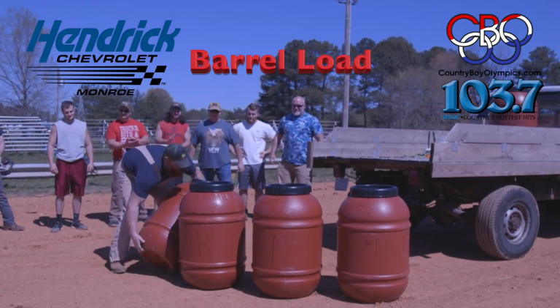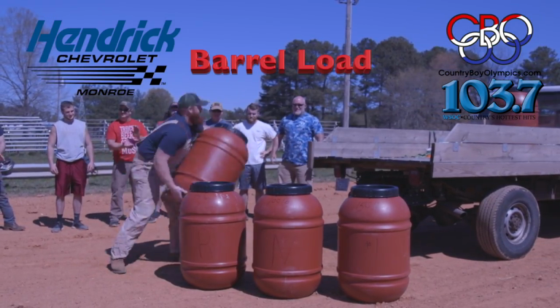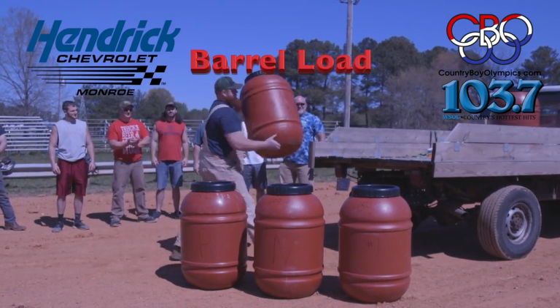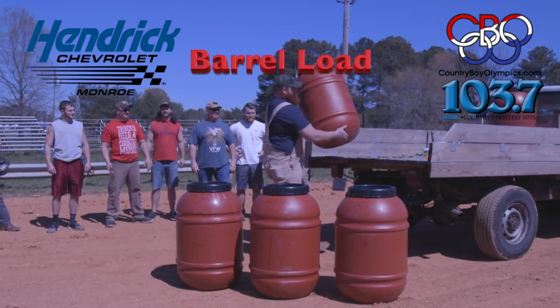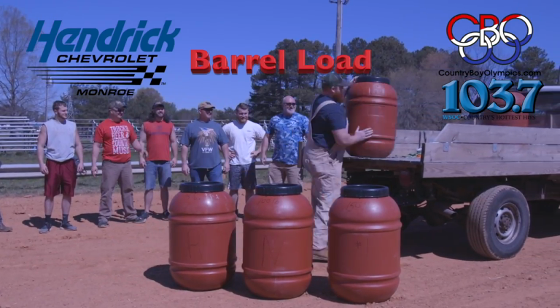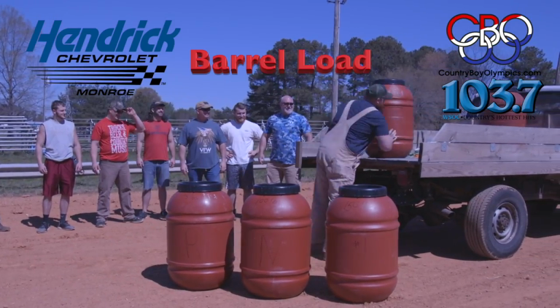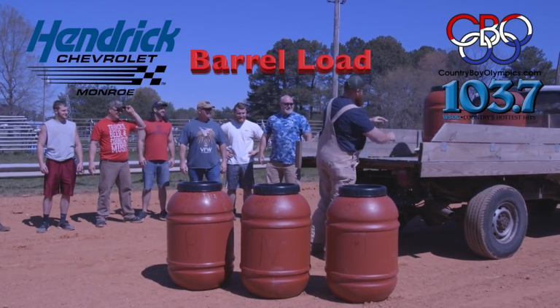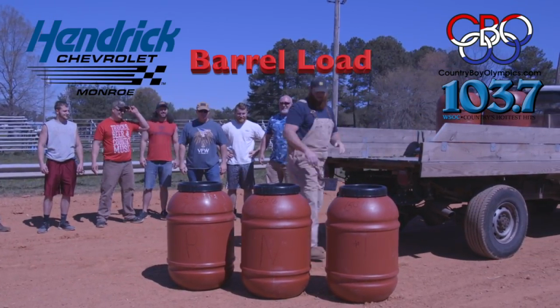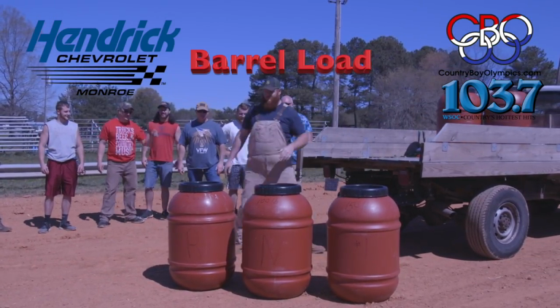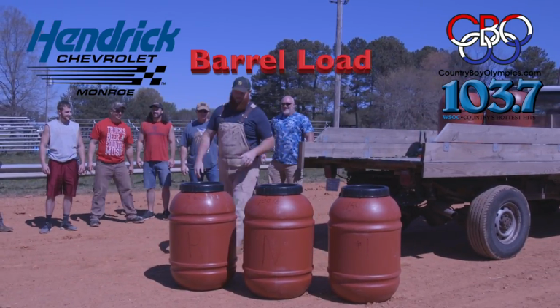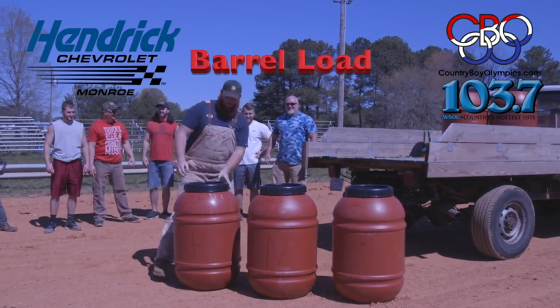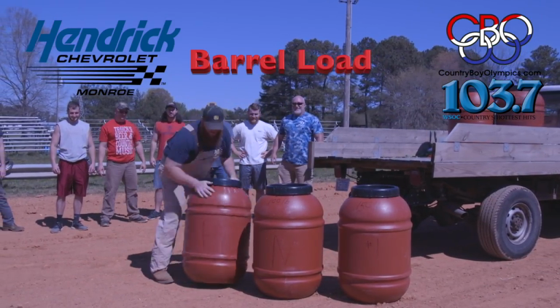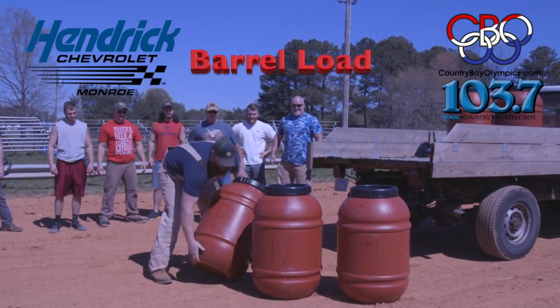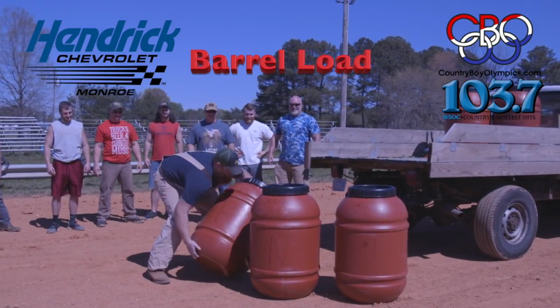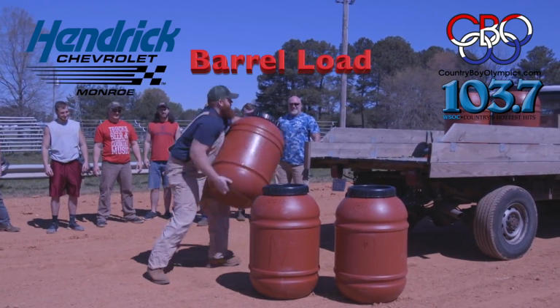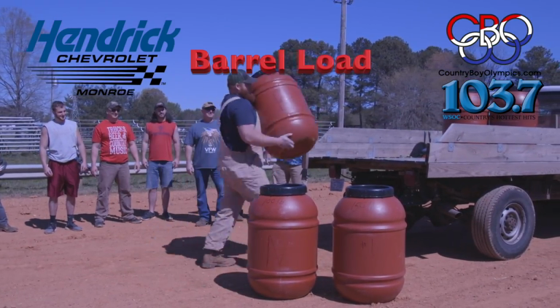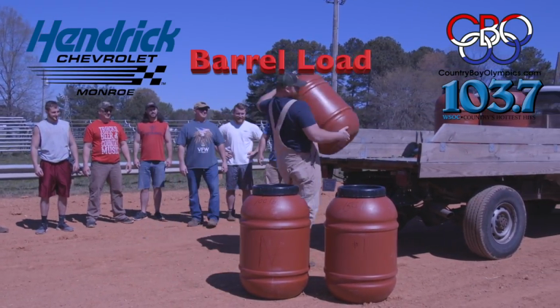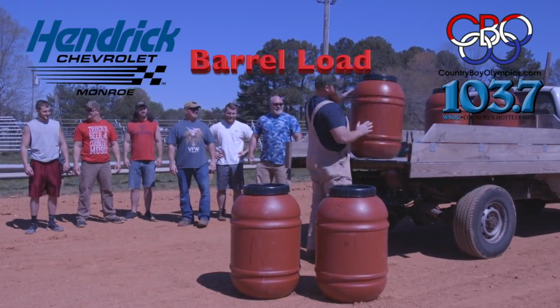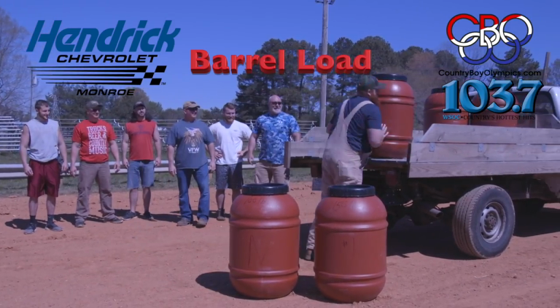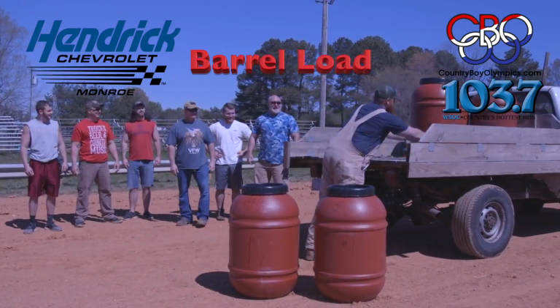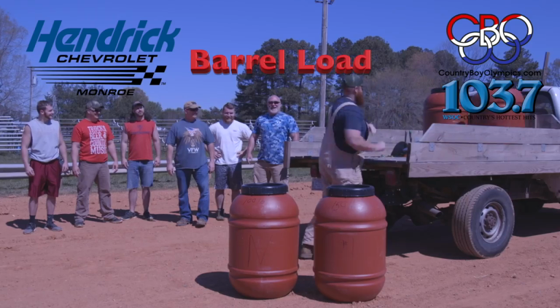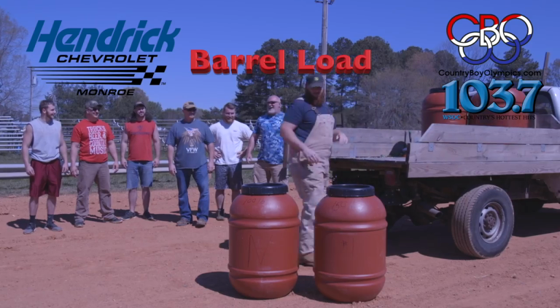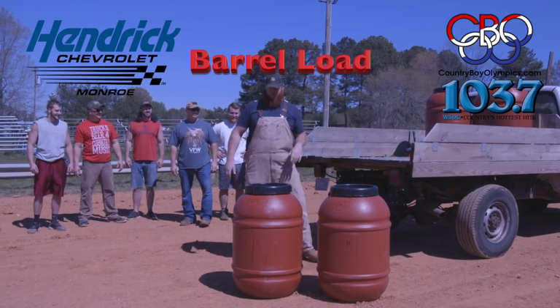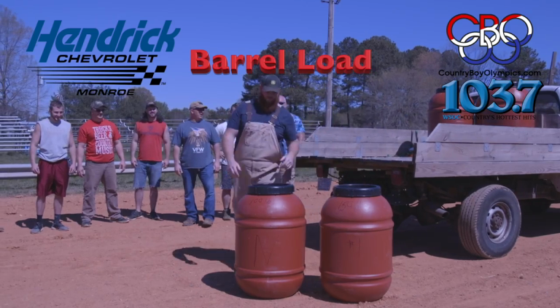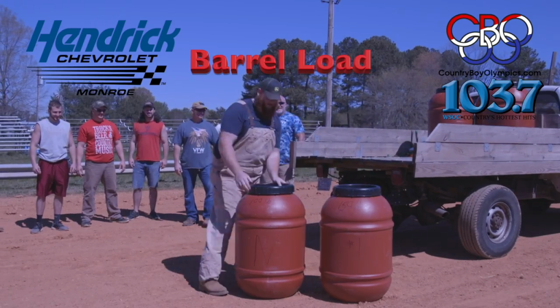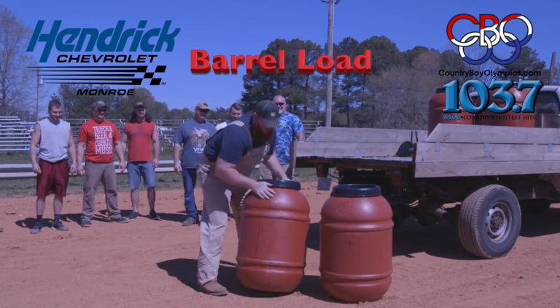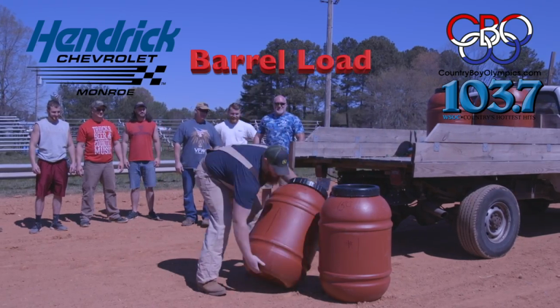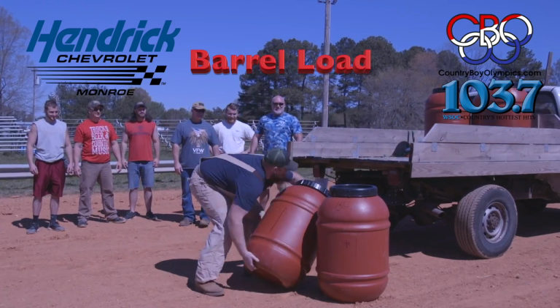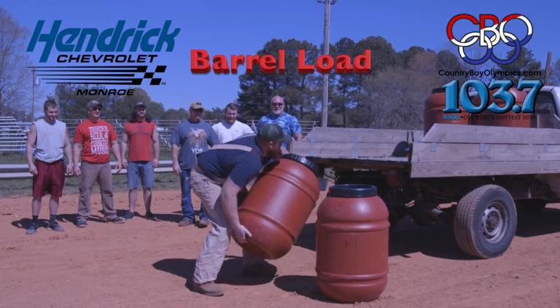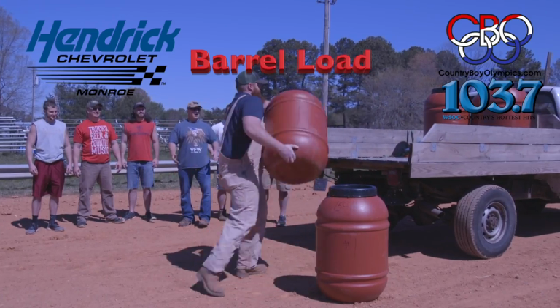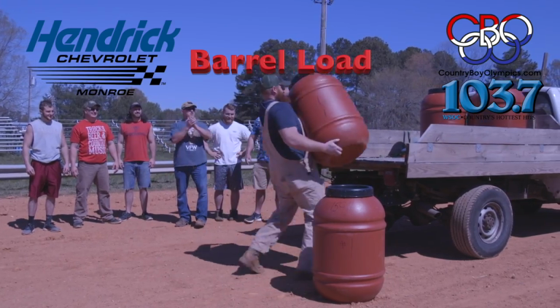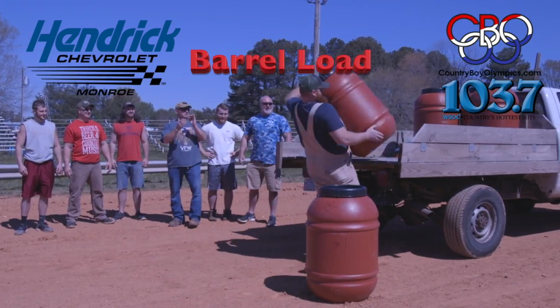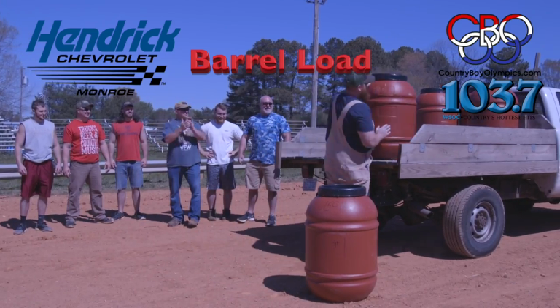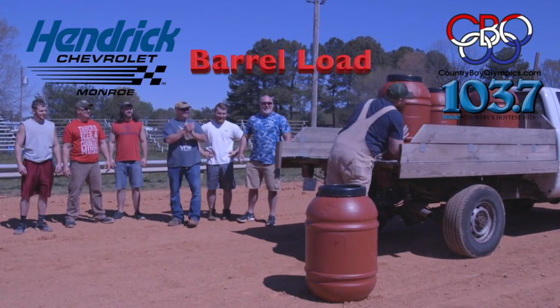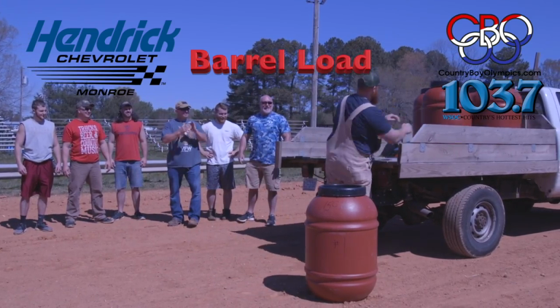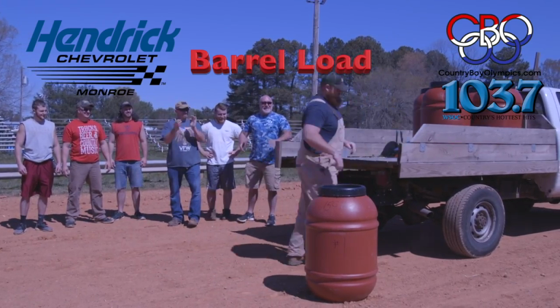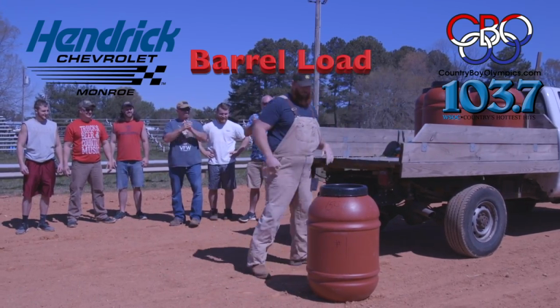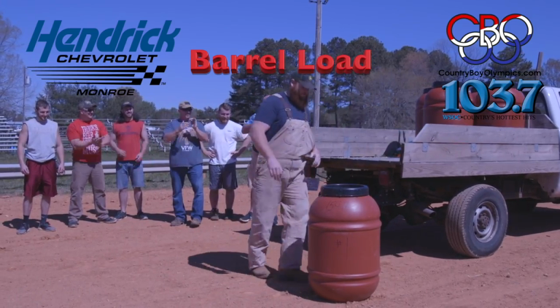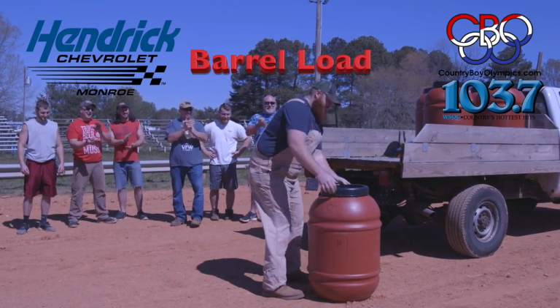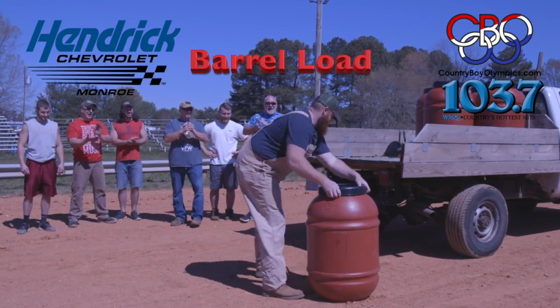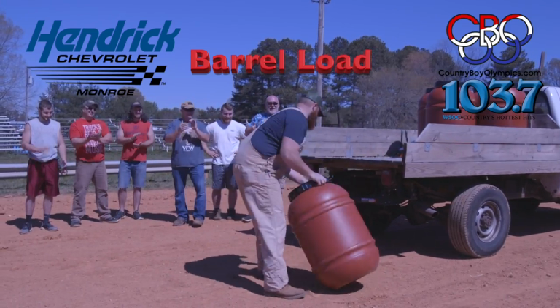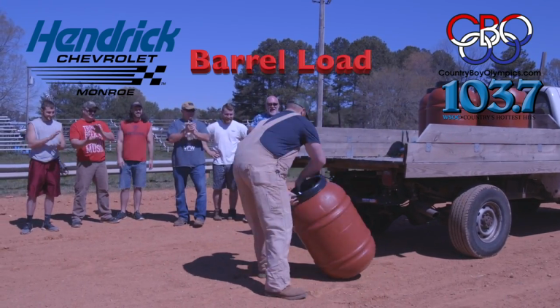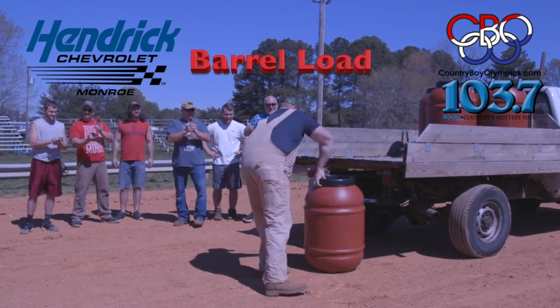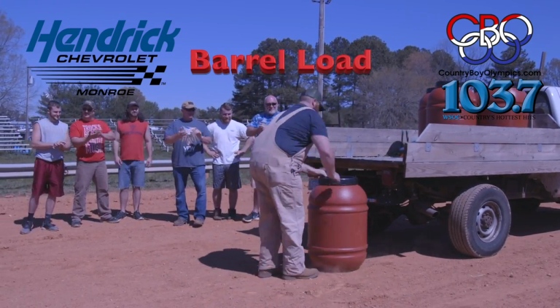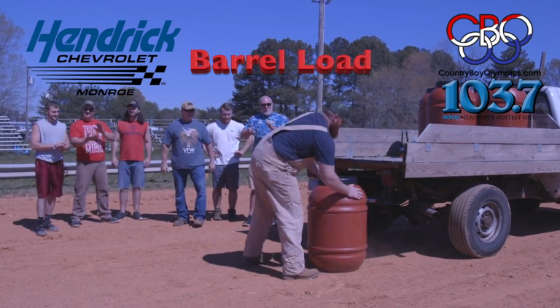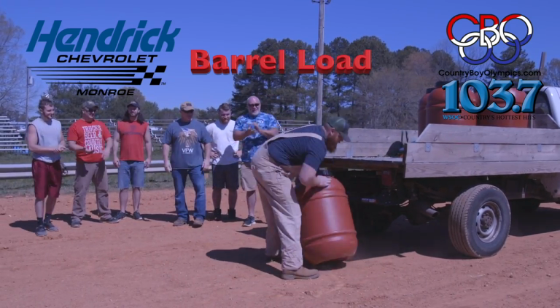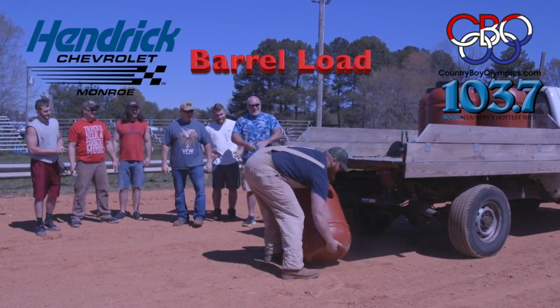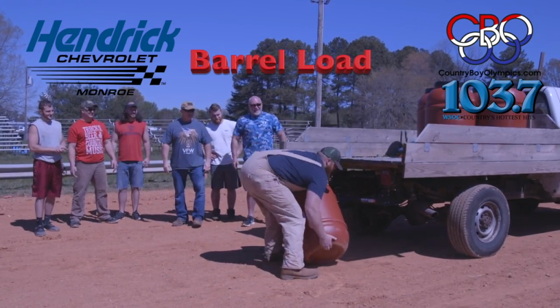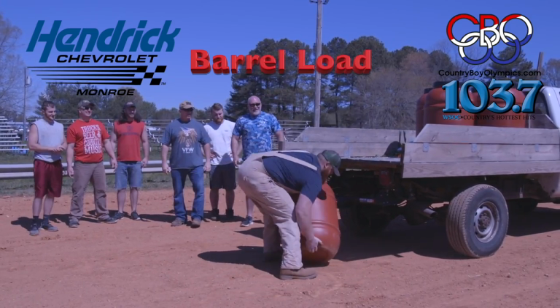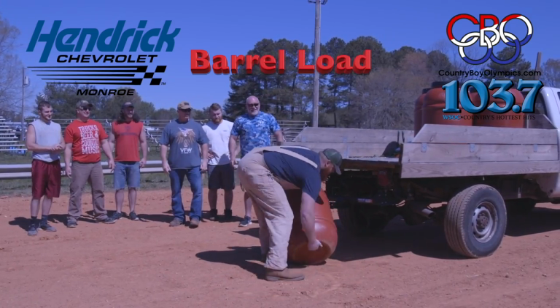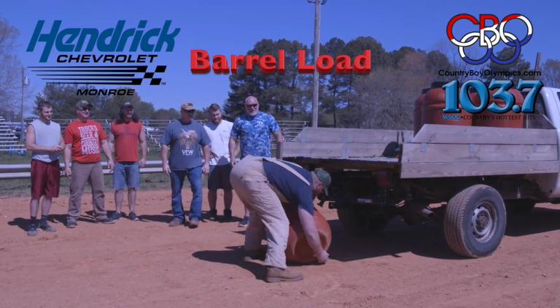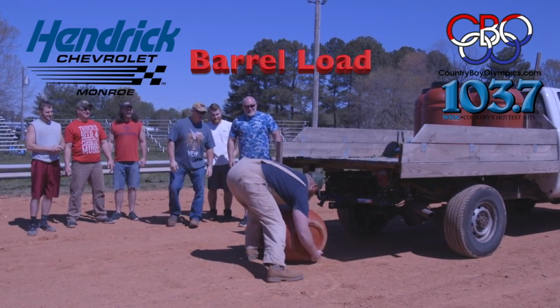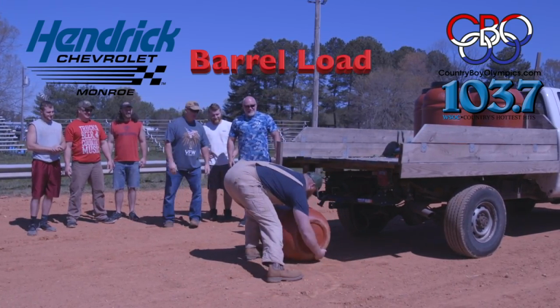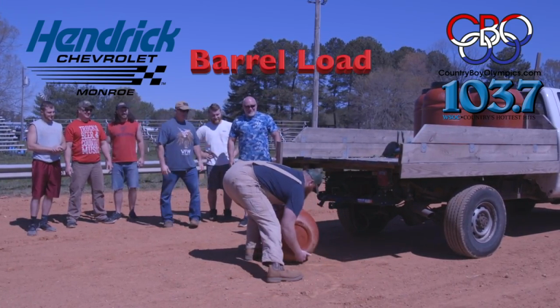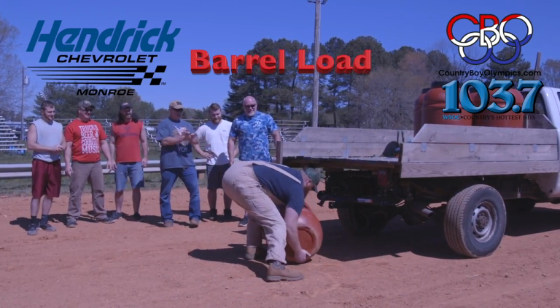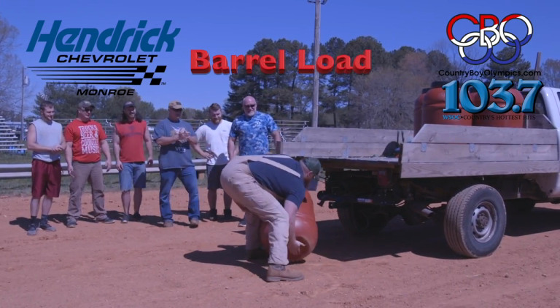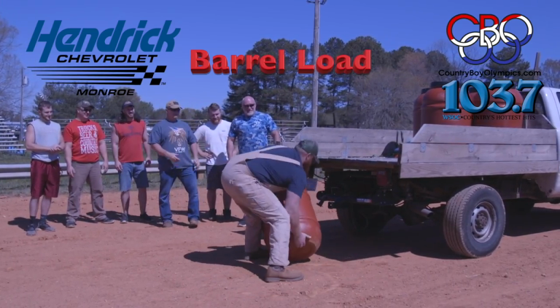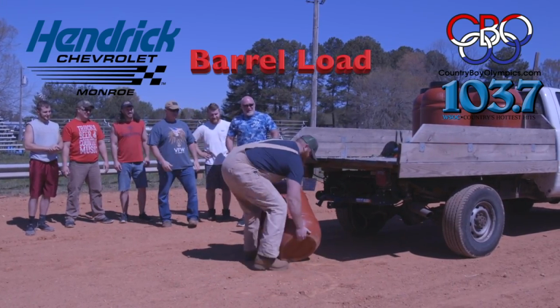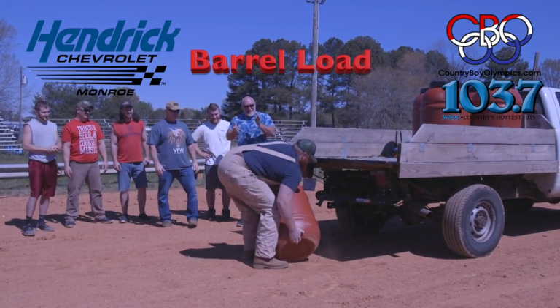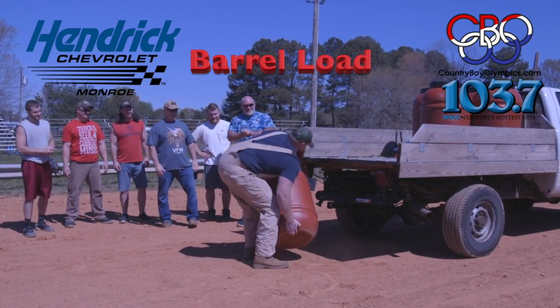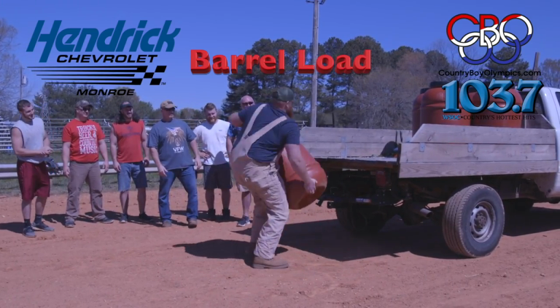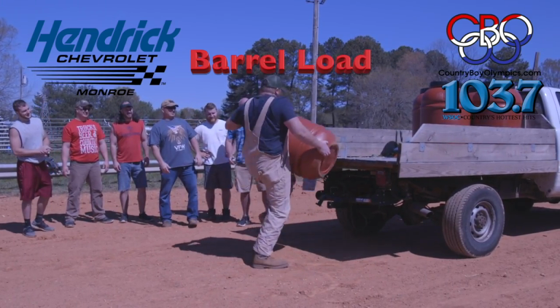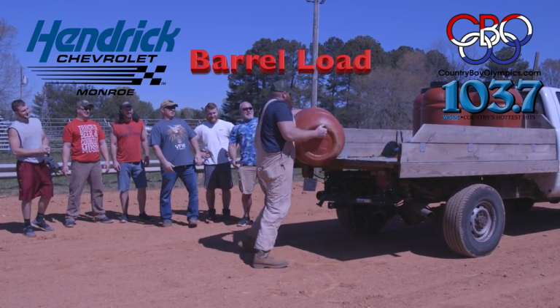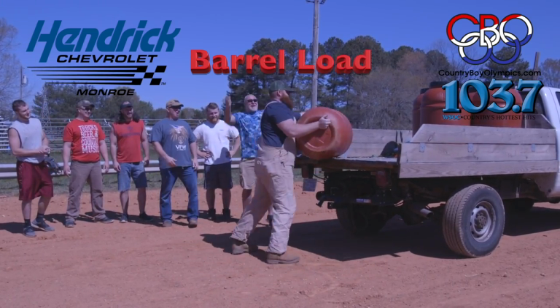Your job is to load all the barrels in the fastest time under one minute, or as many as you can in less than one minute.